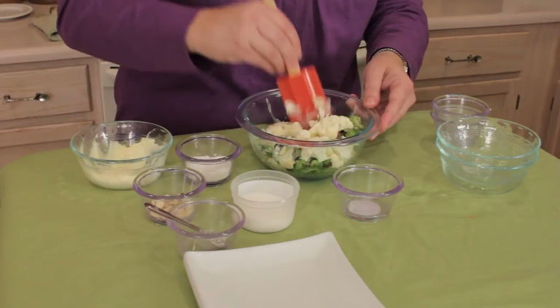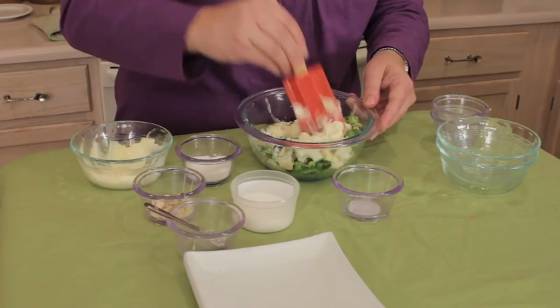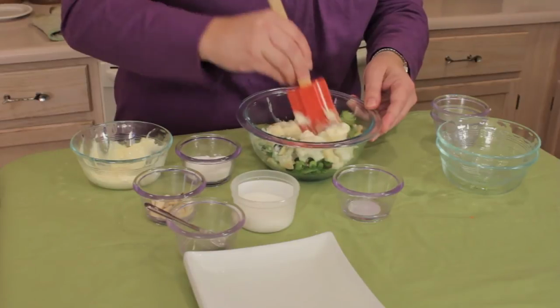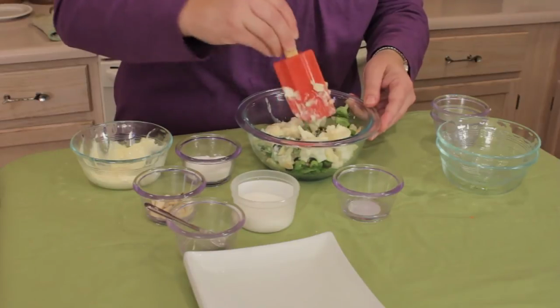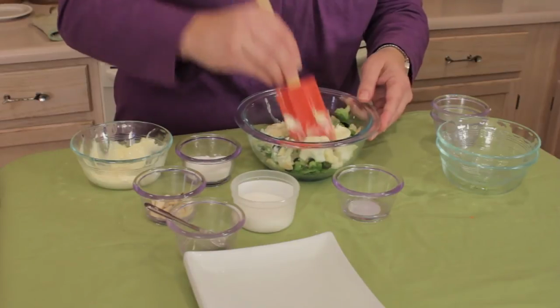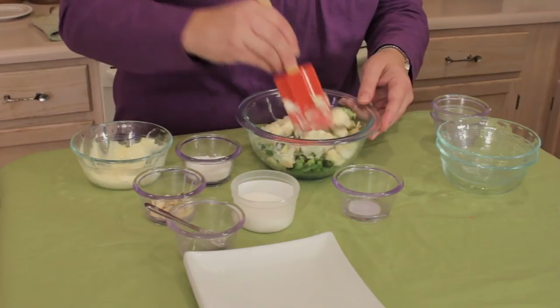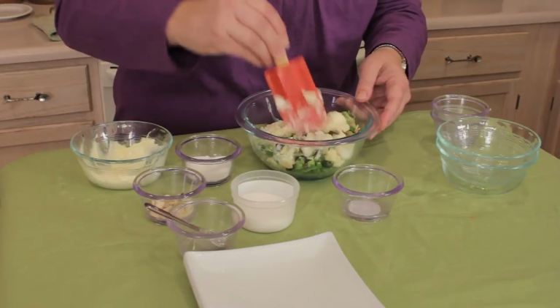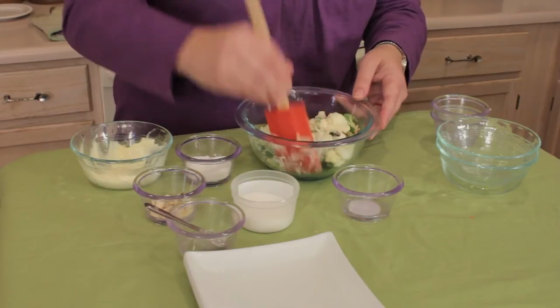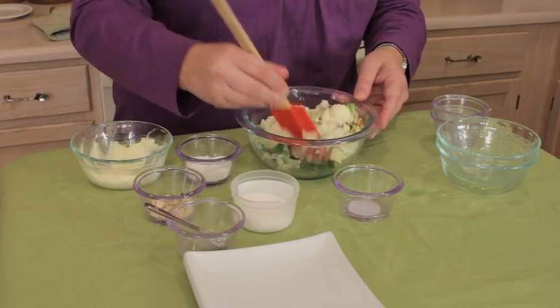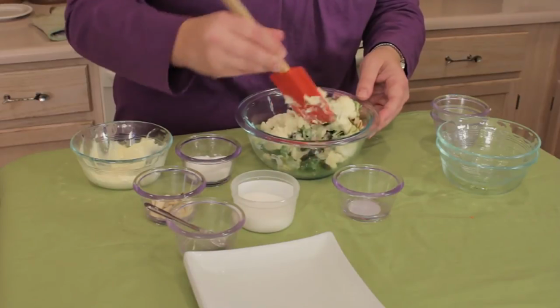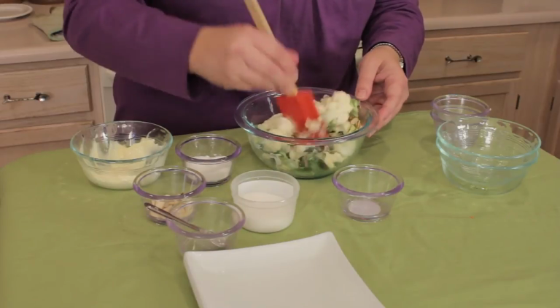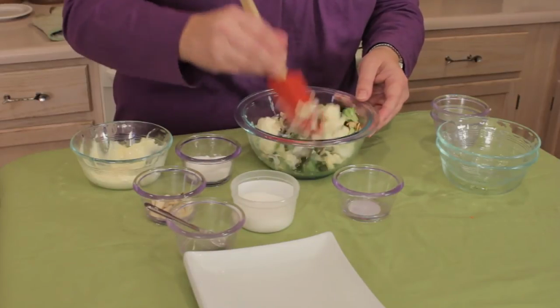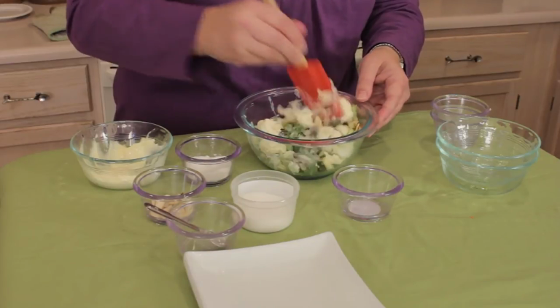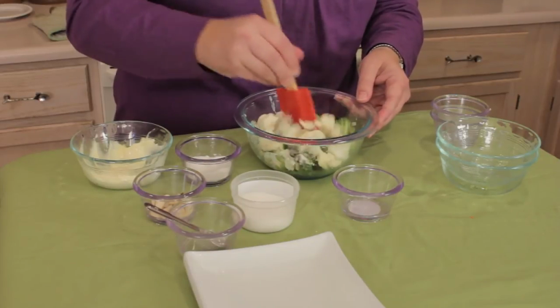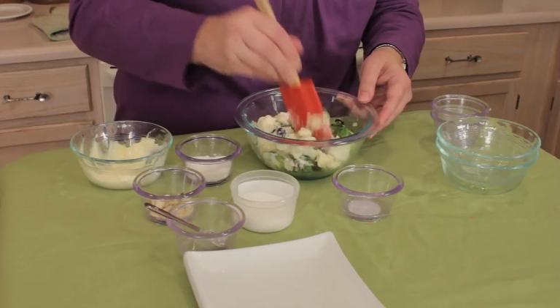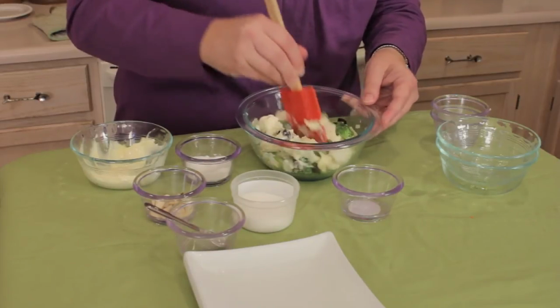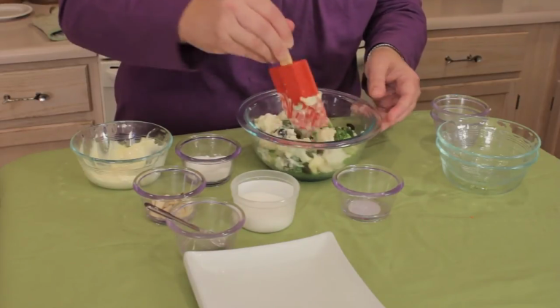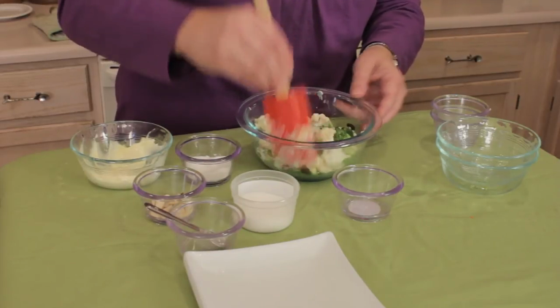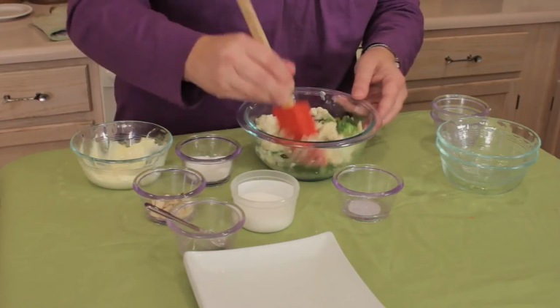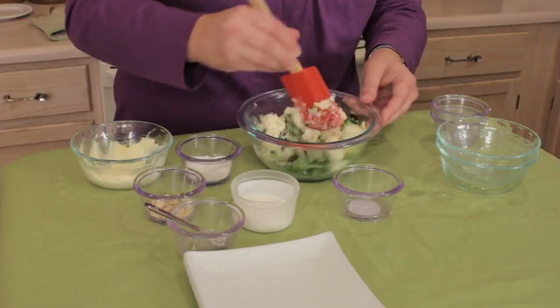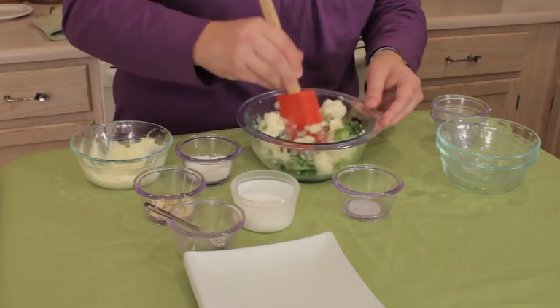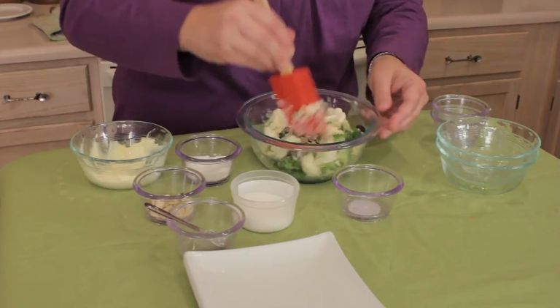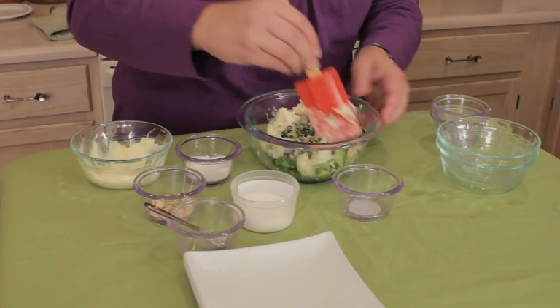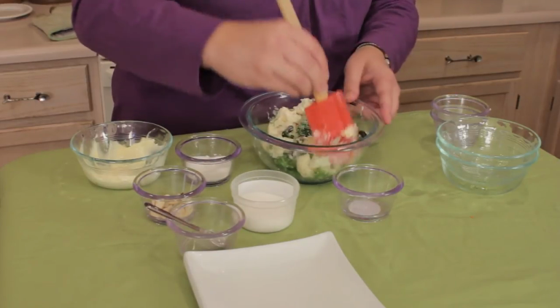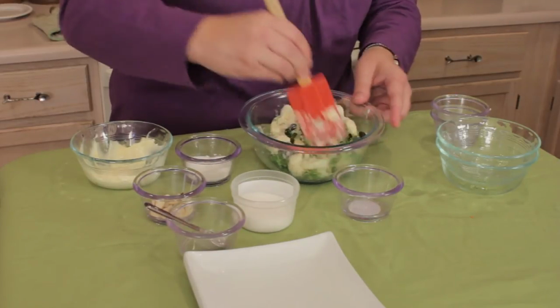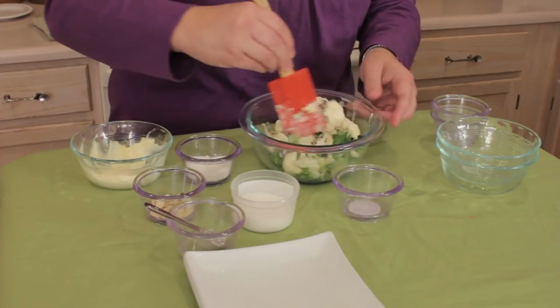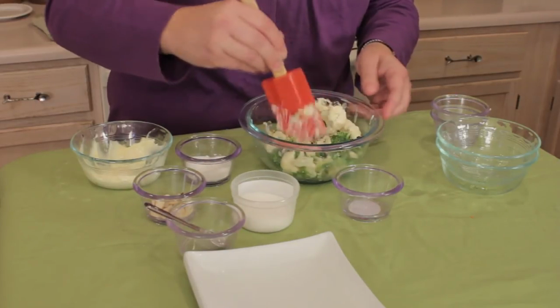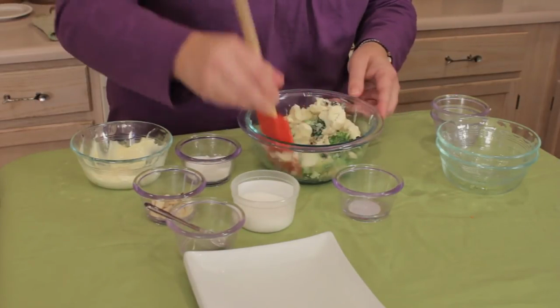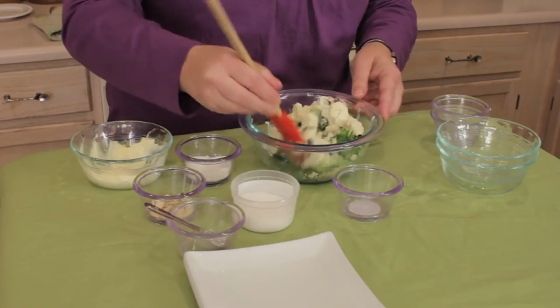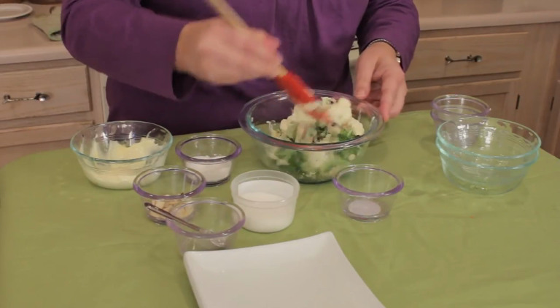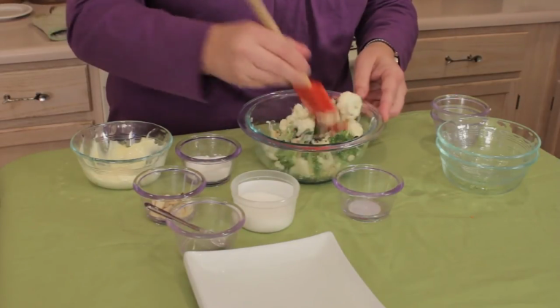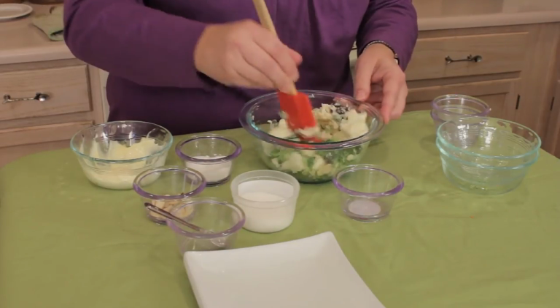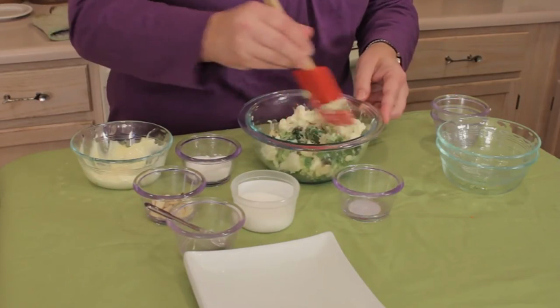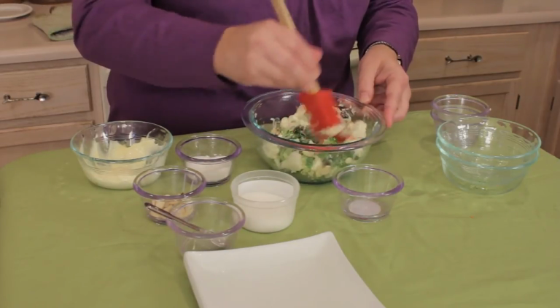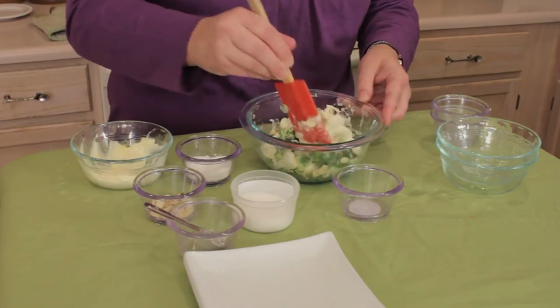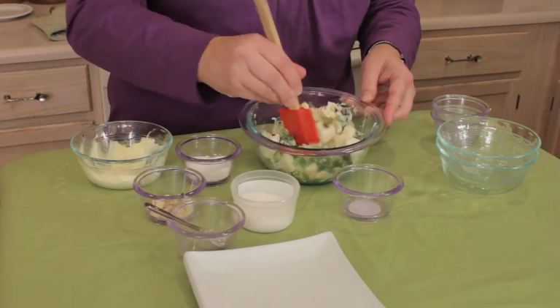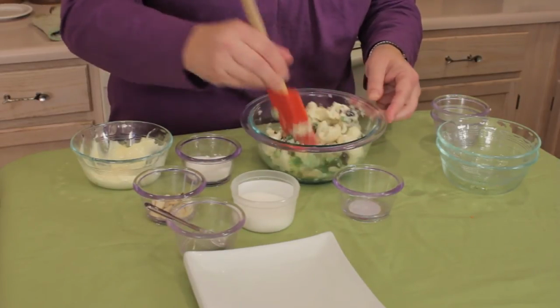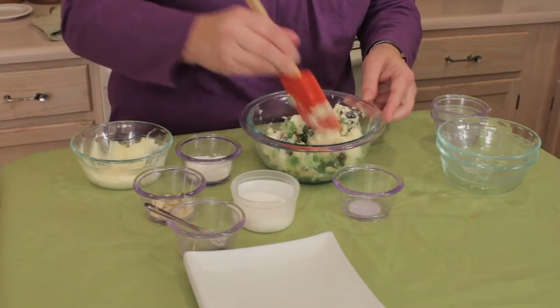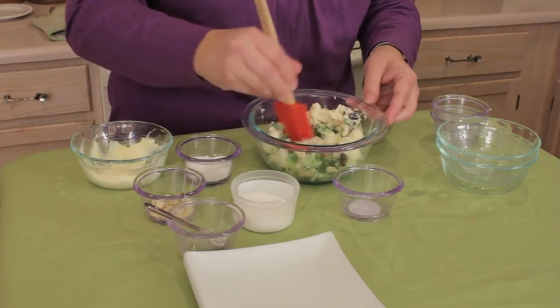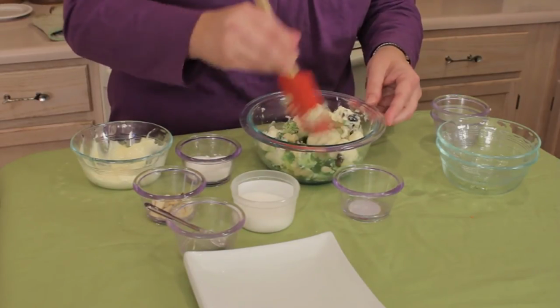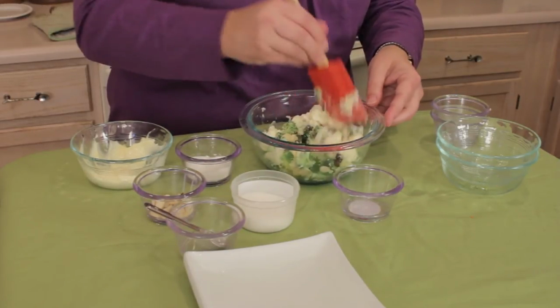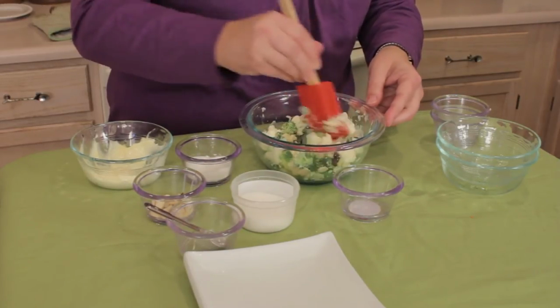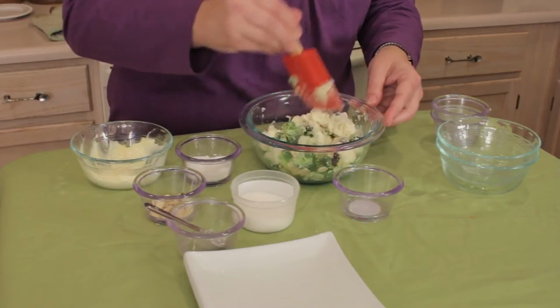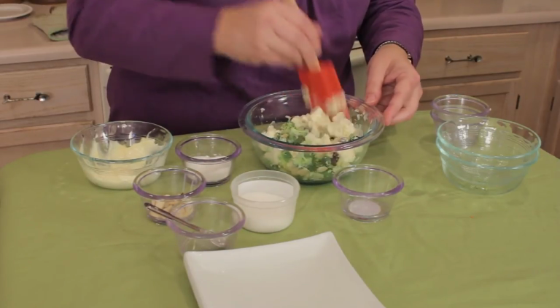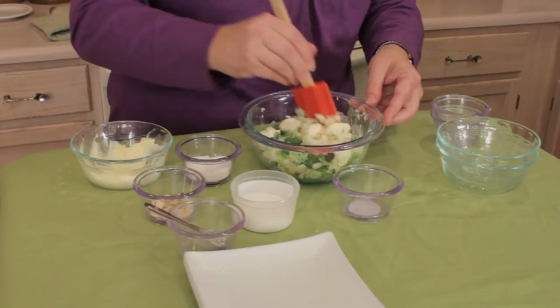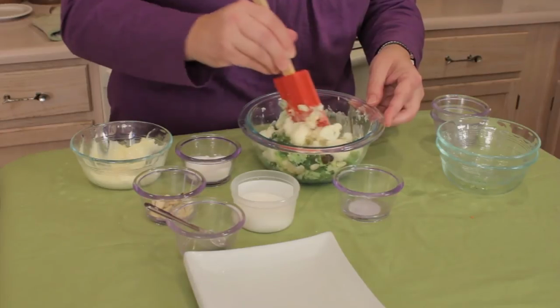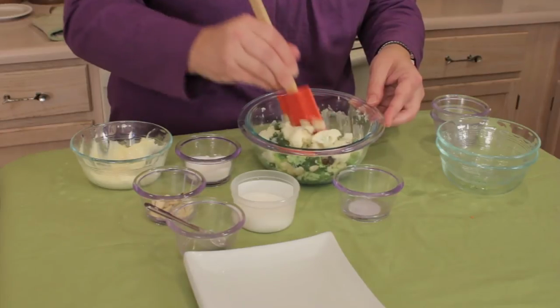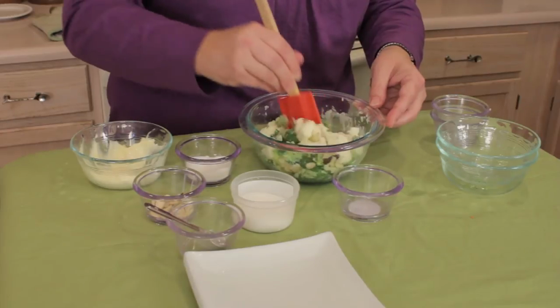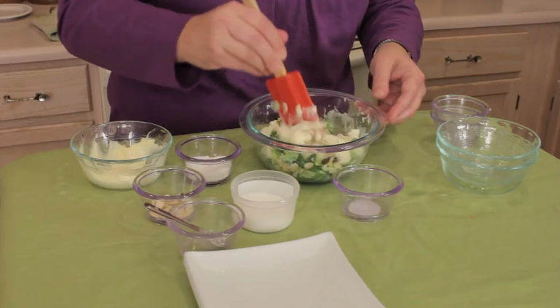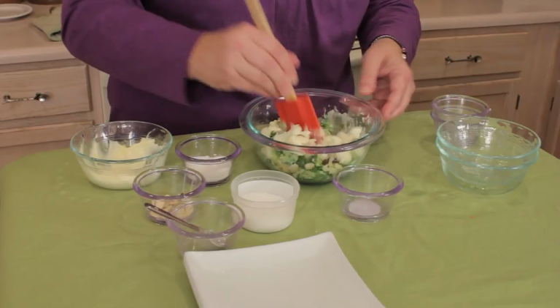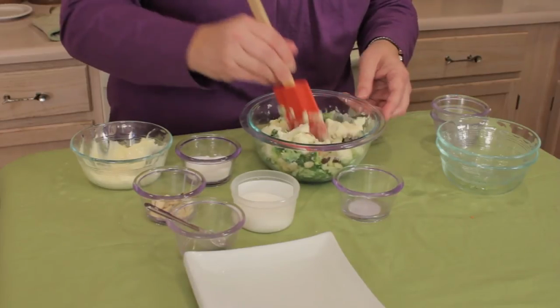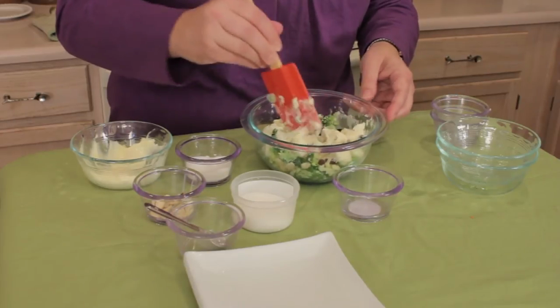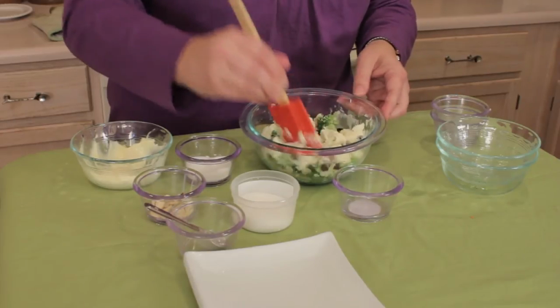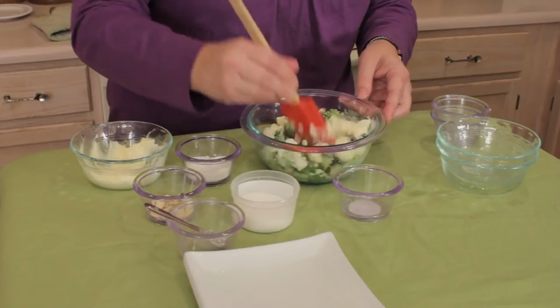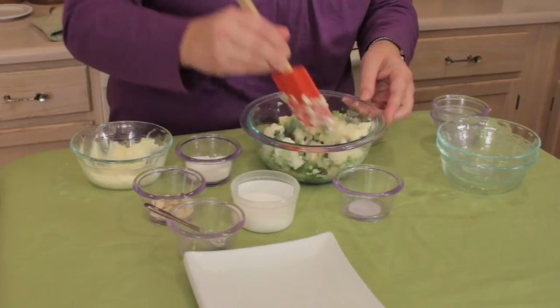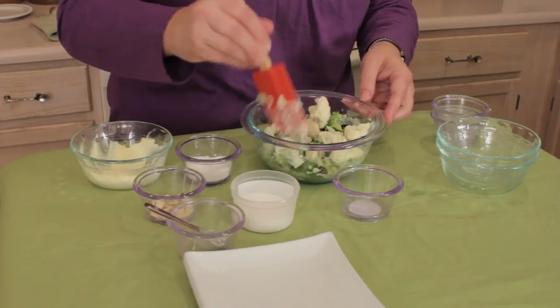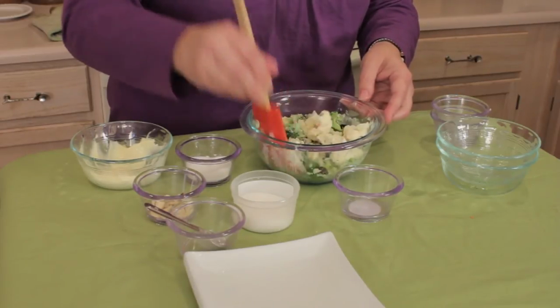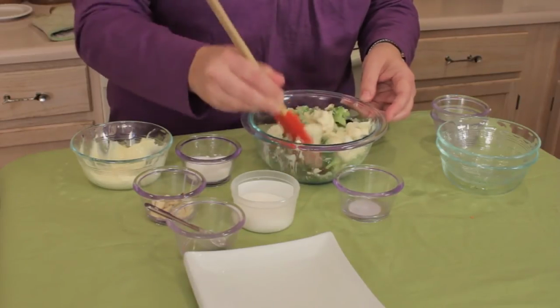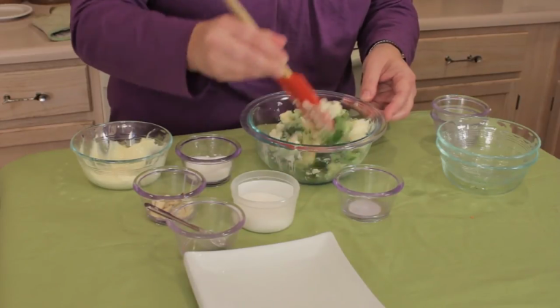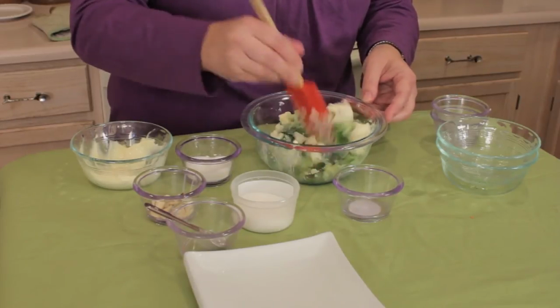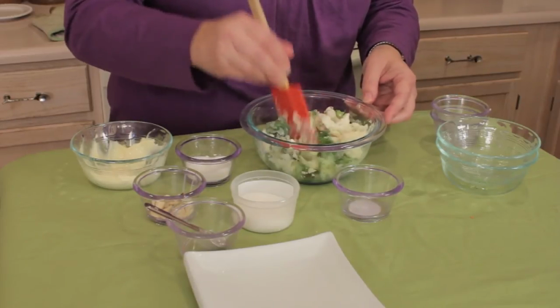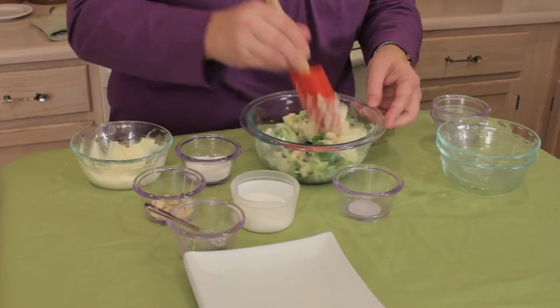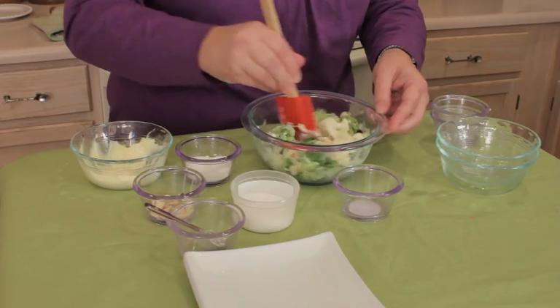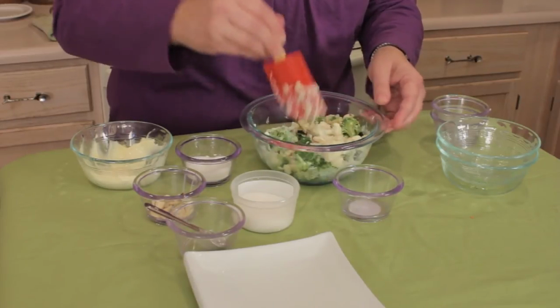All you do is toss this up. I like adding that vinegar and sugar in here too, because it kind of thins out the dressing. You don't want it so thick.